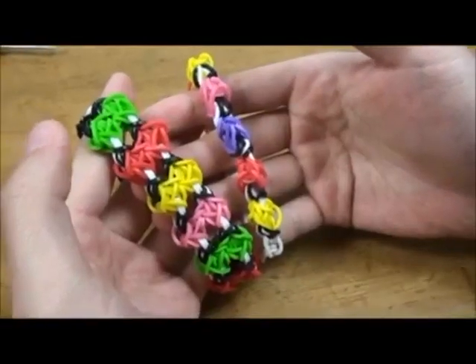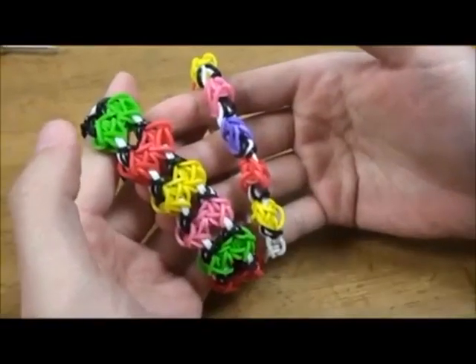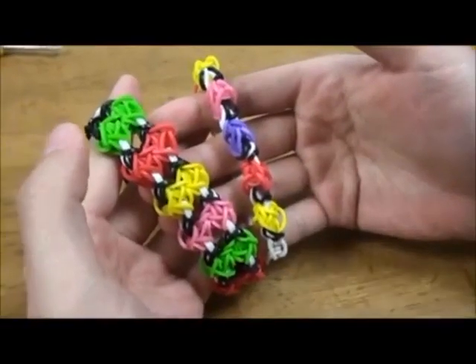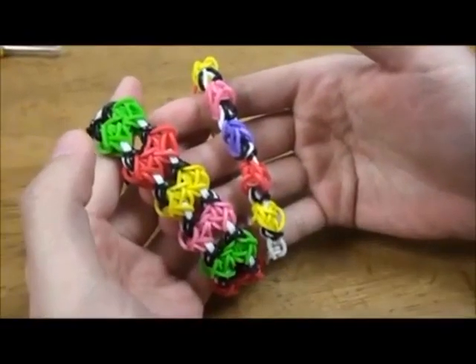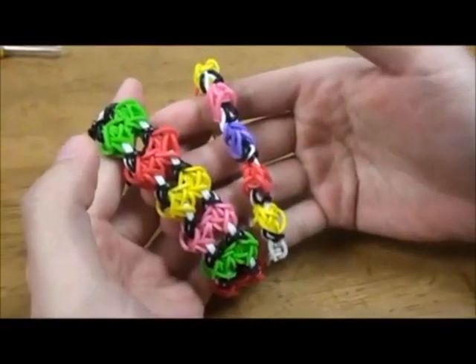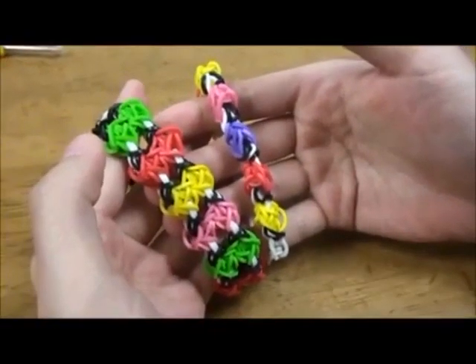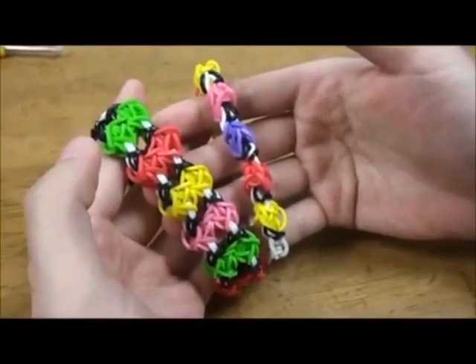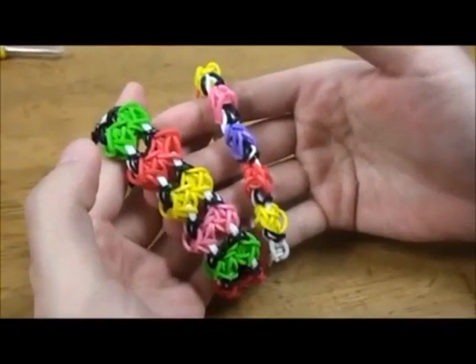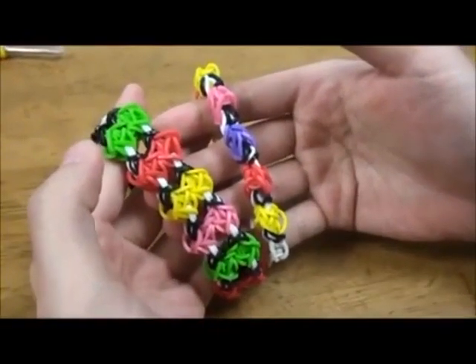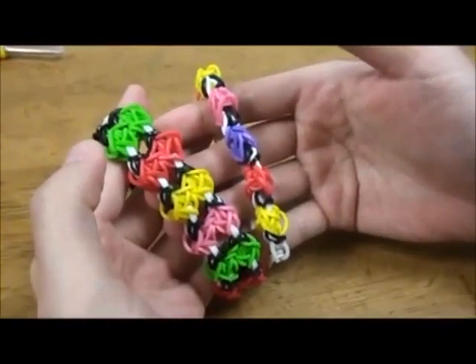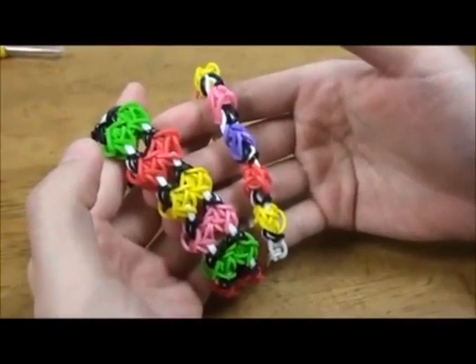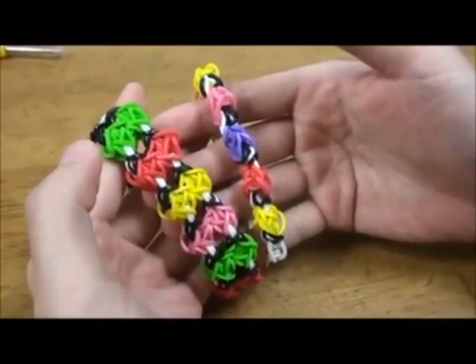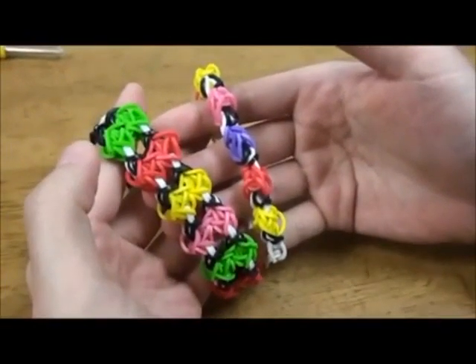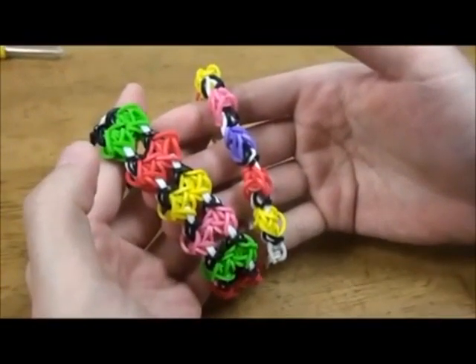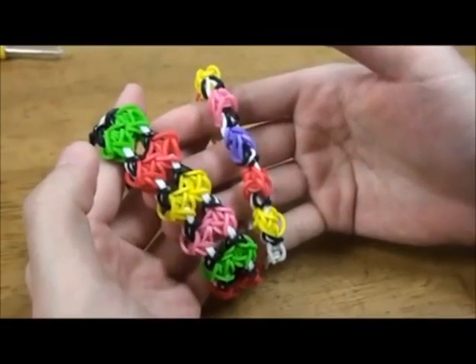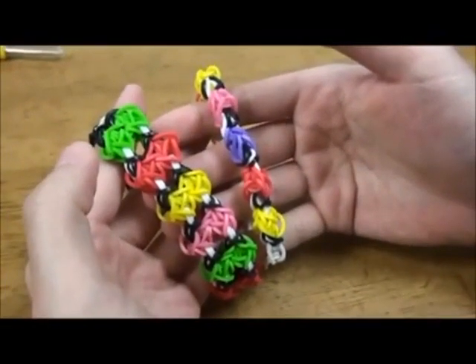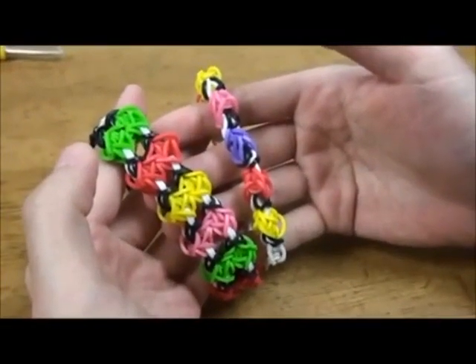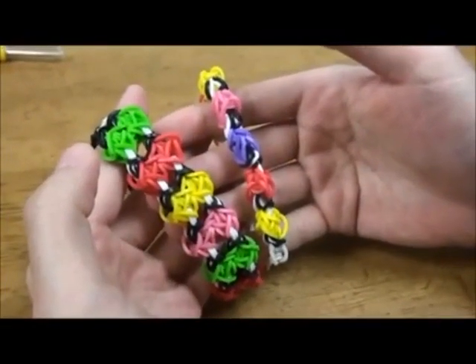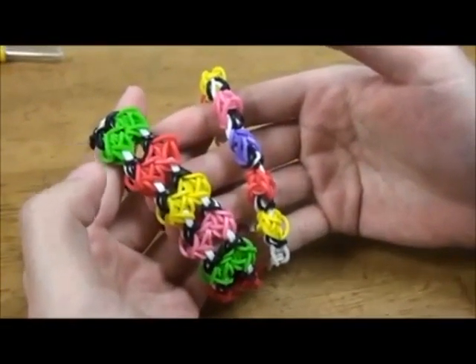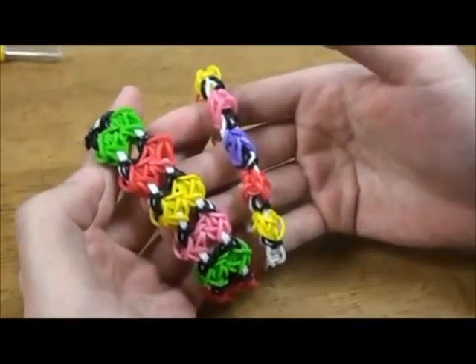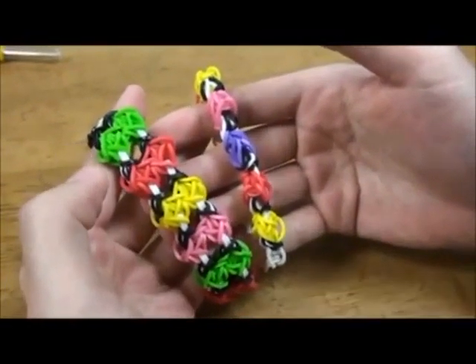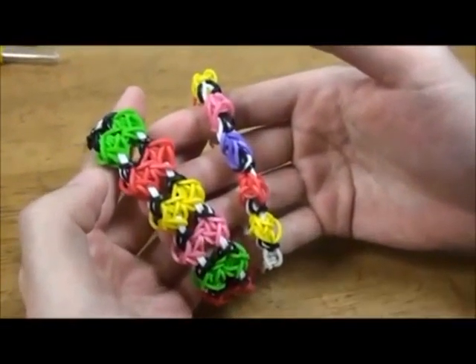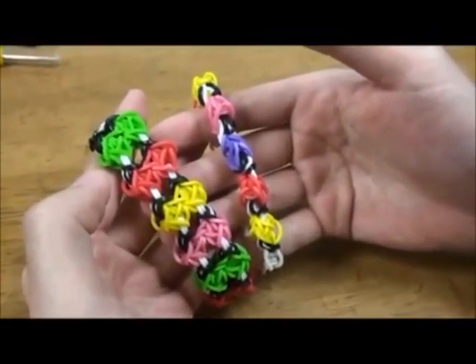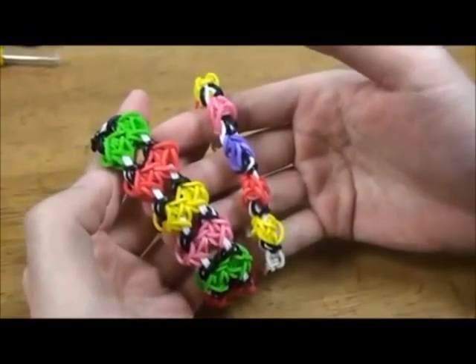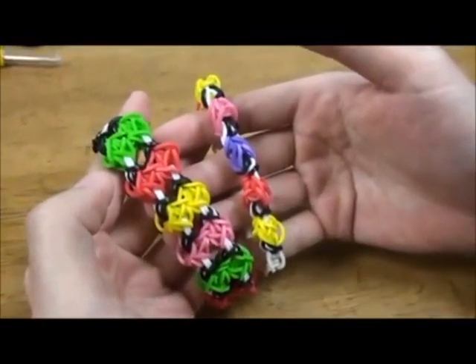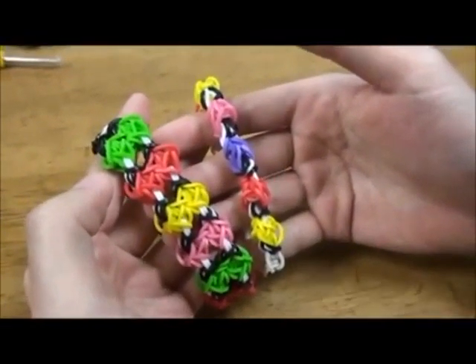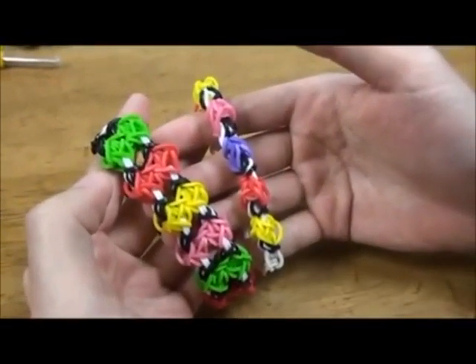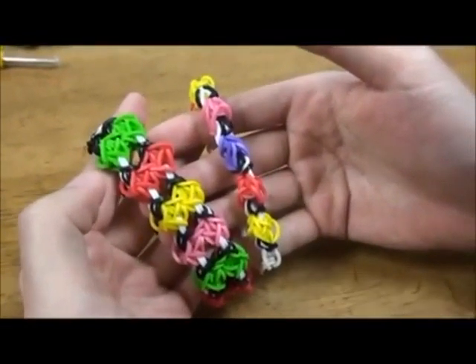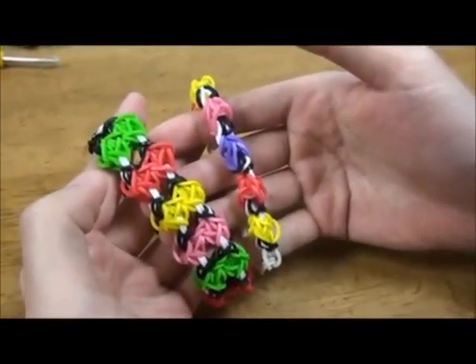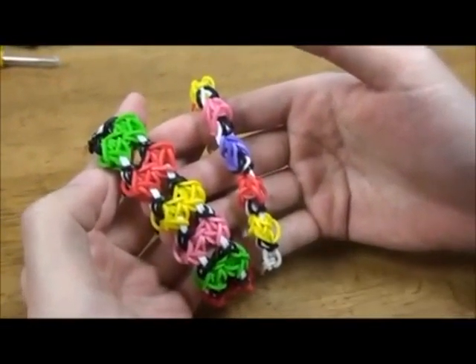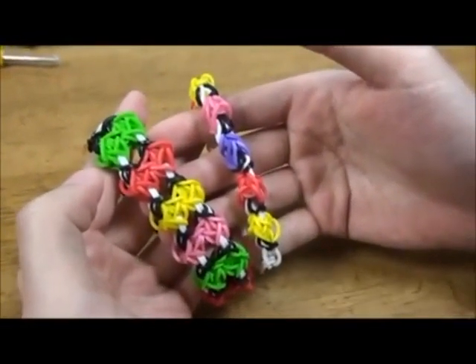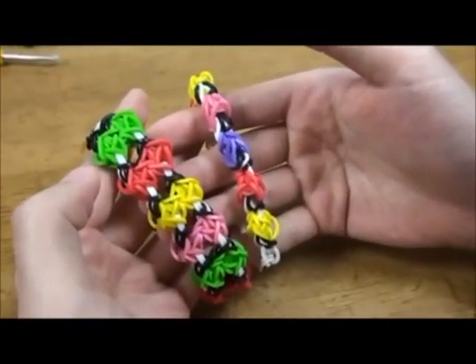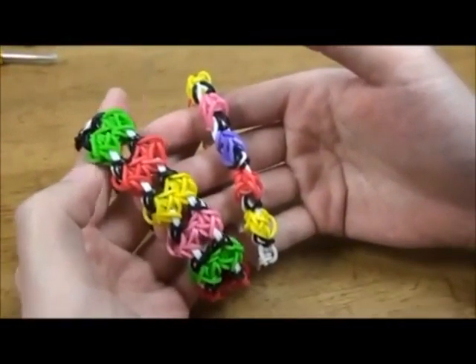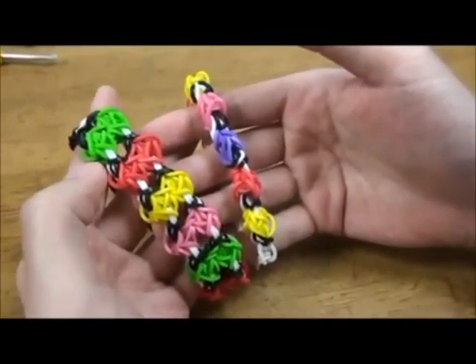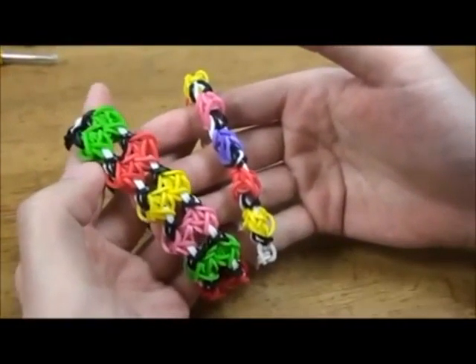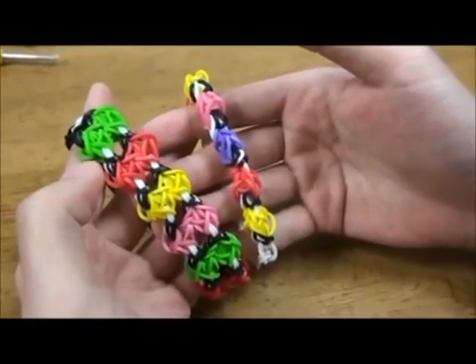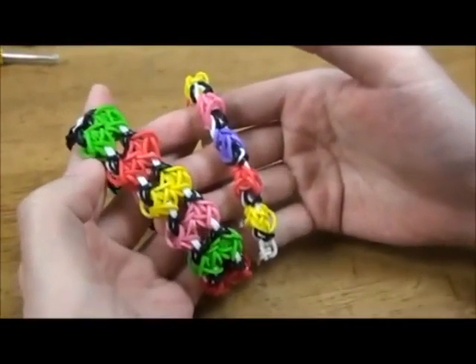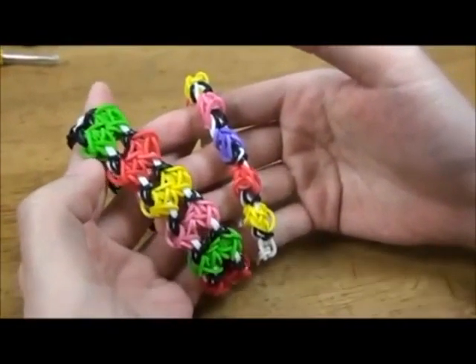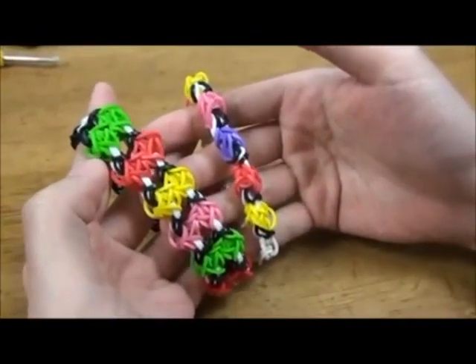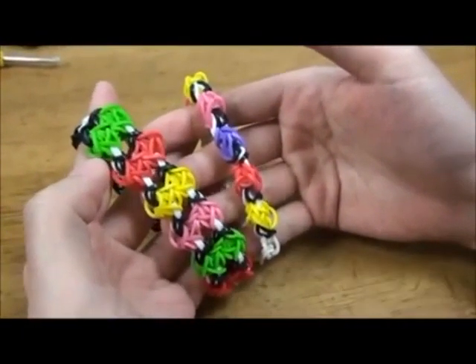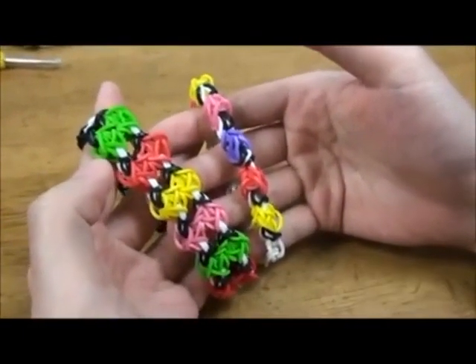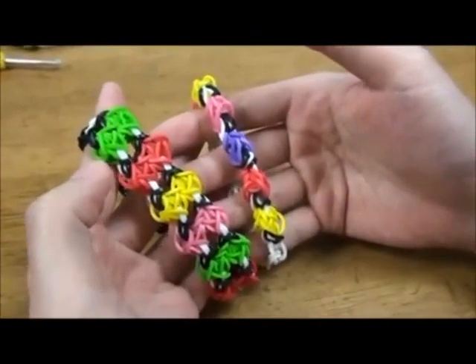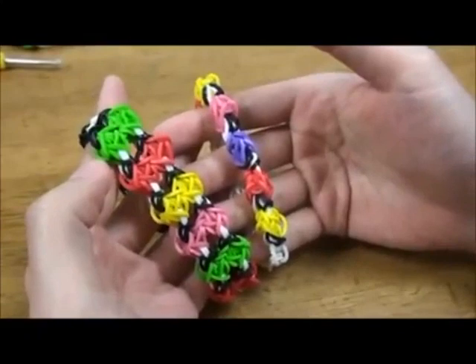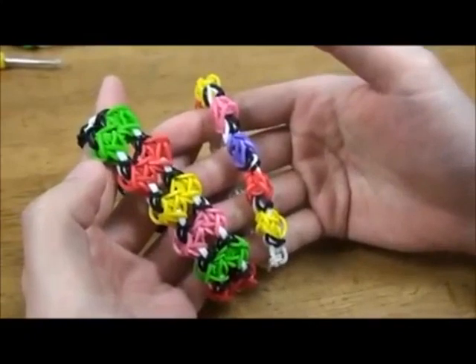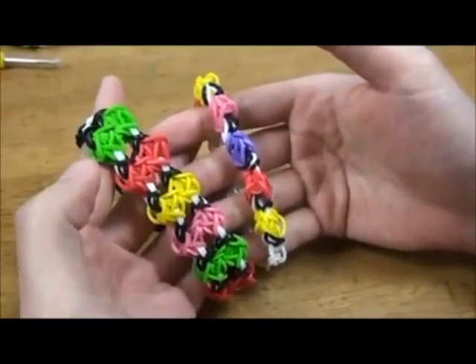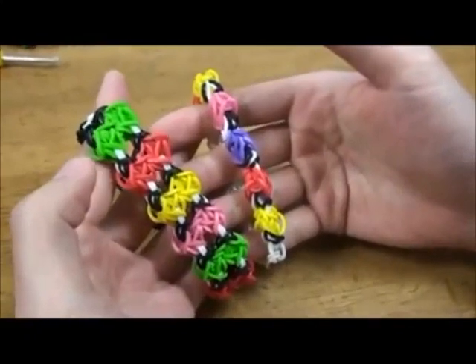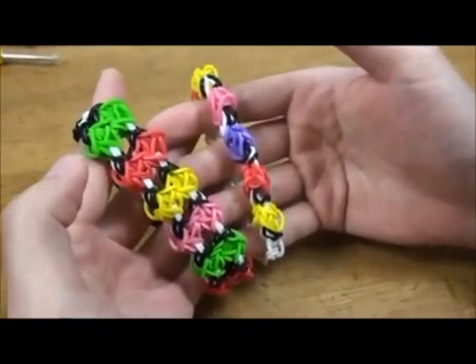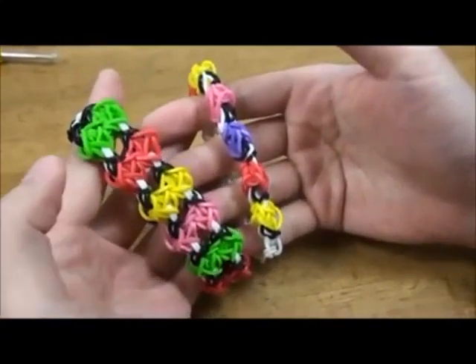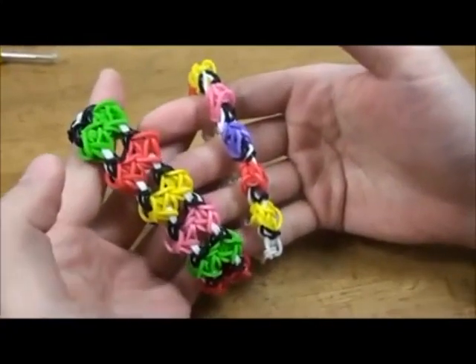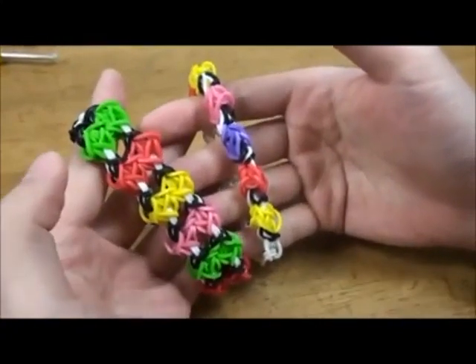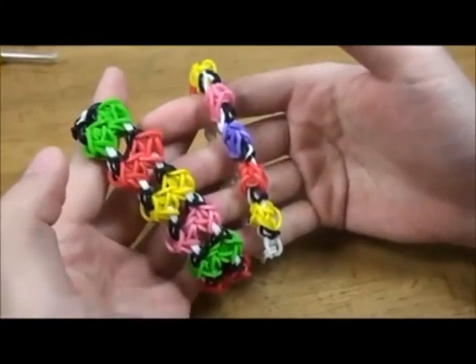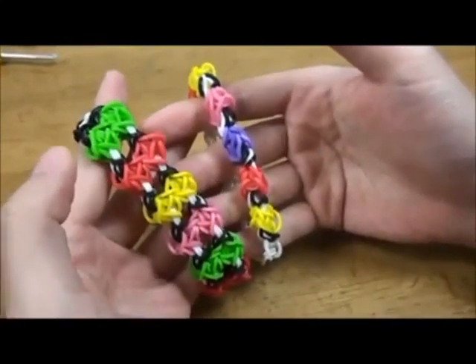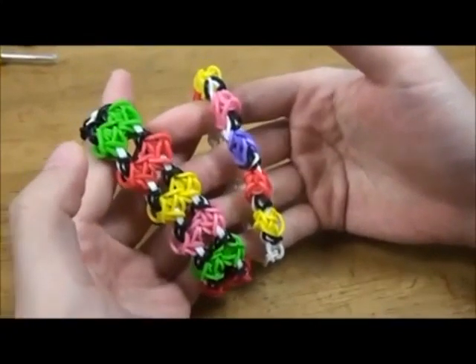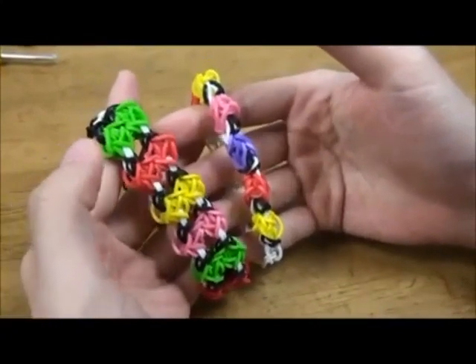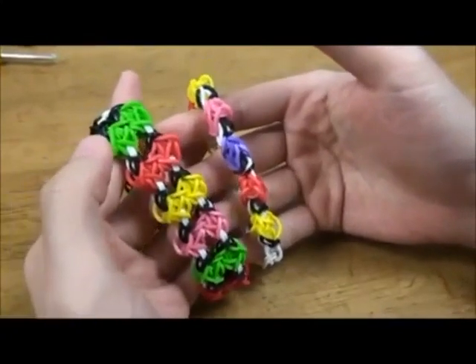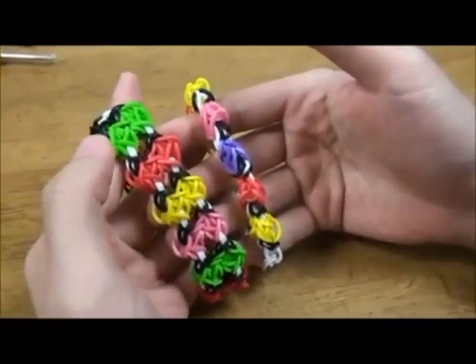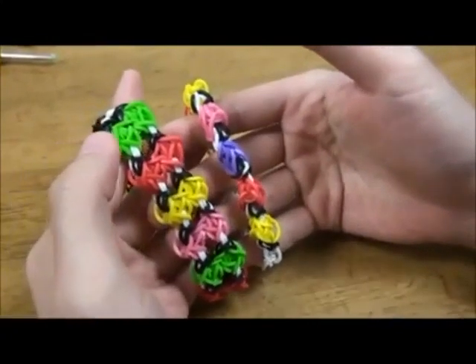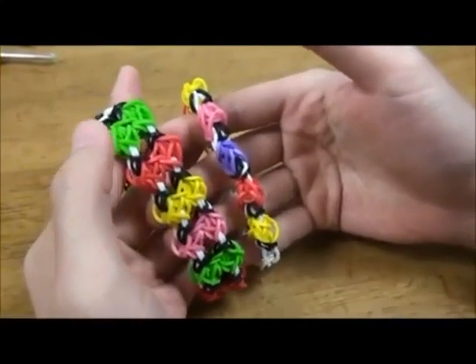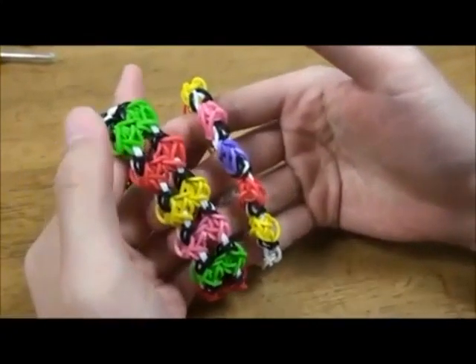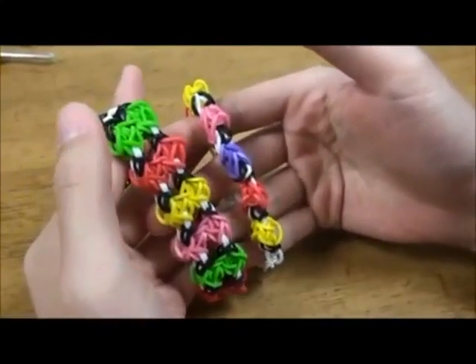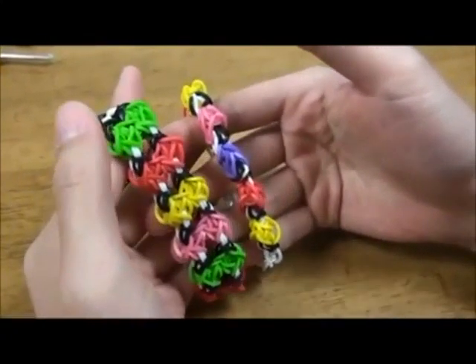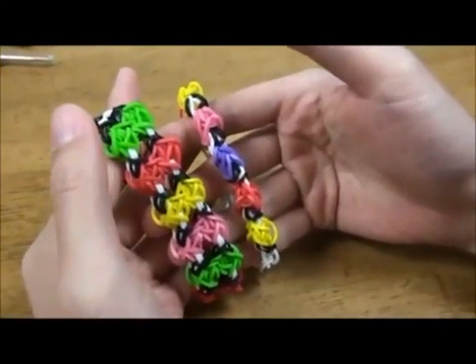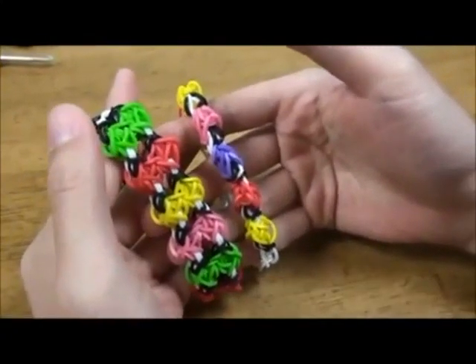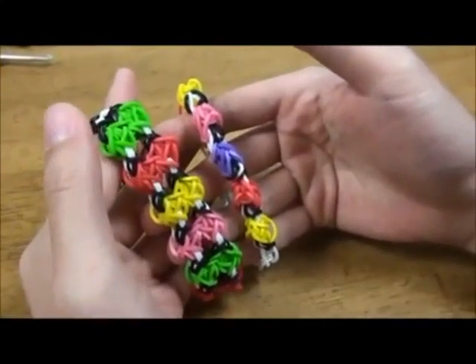Now we have two bracelets. One is made with three bar pins and one is made with five. Hope you like it. Bye.